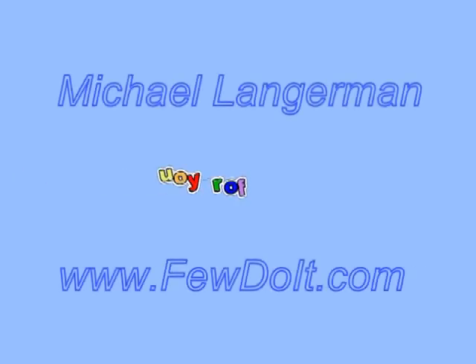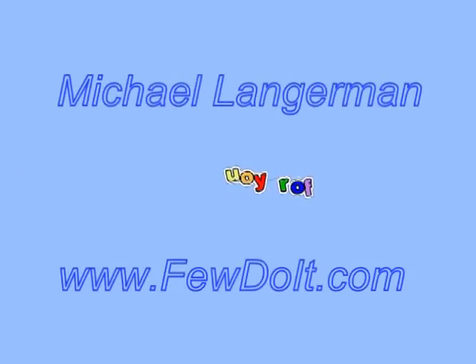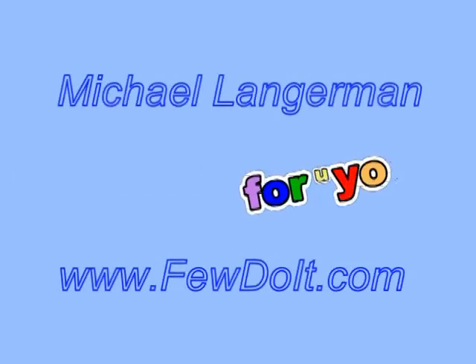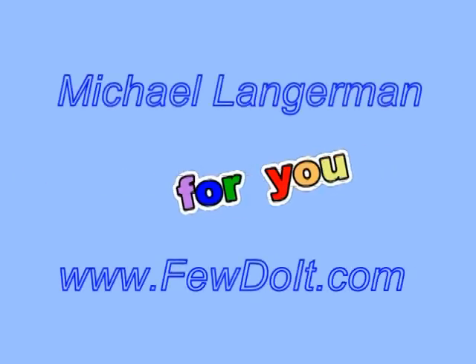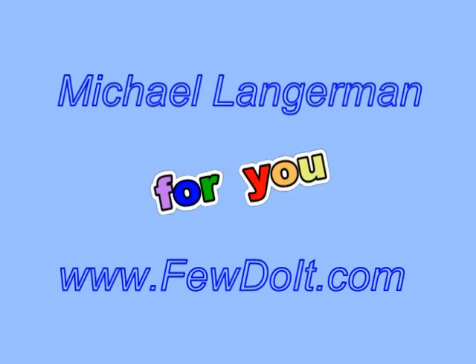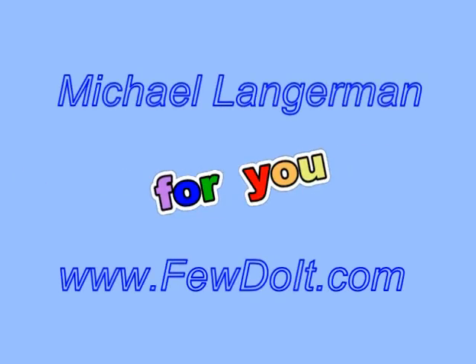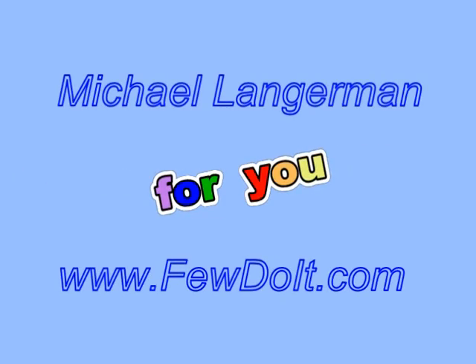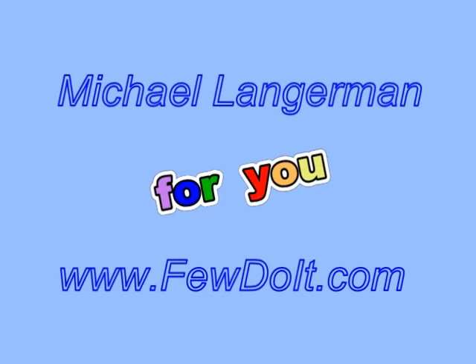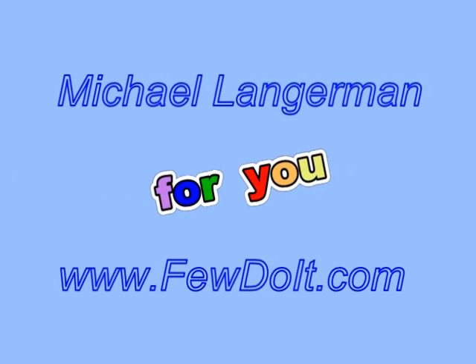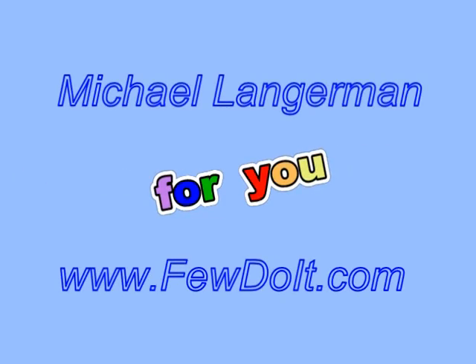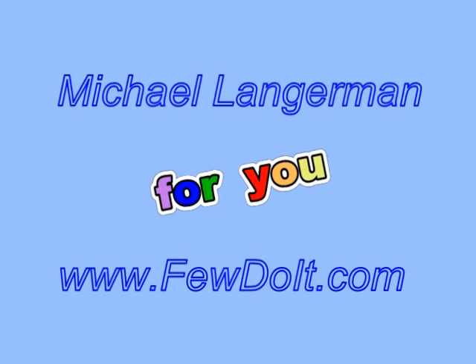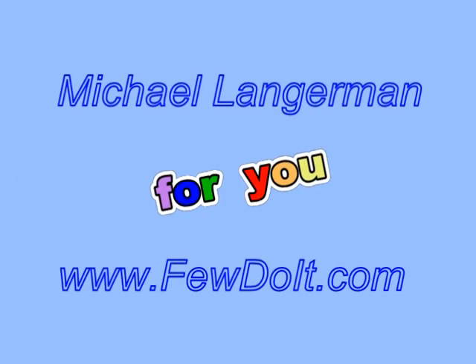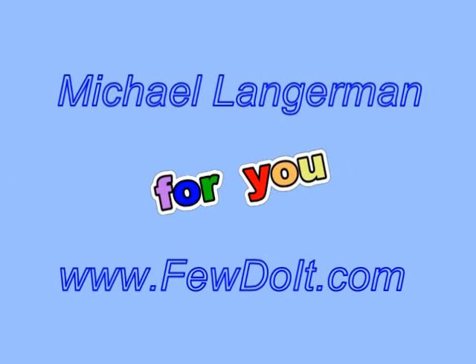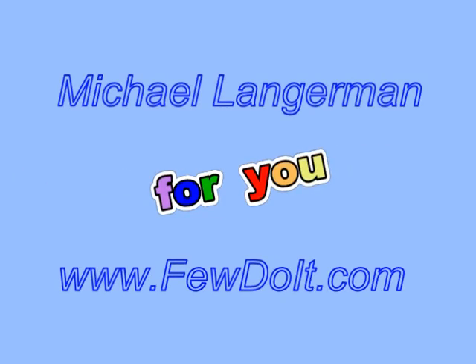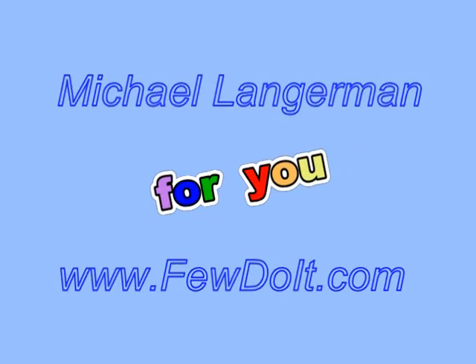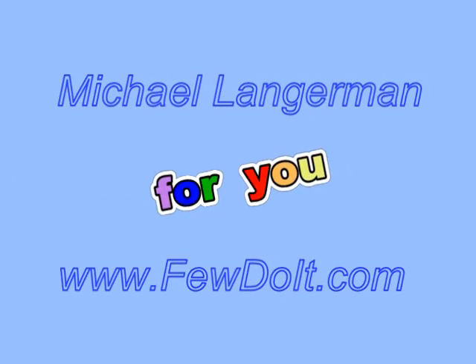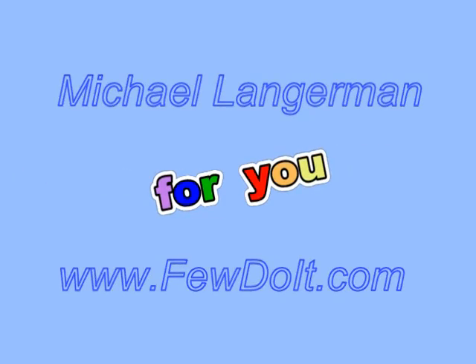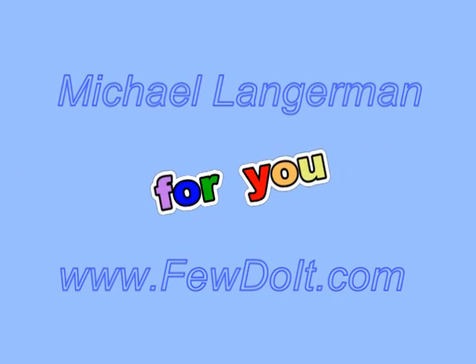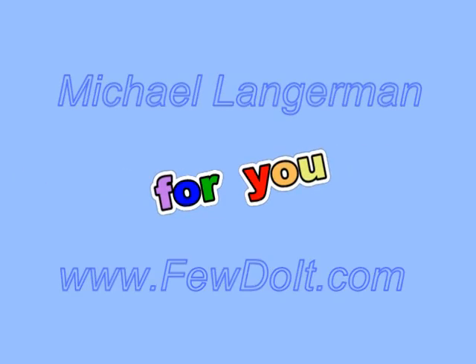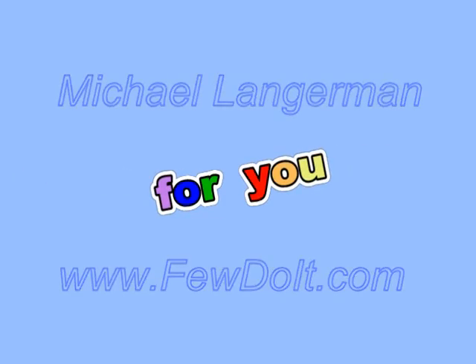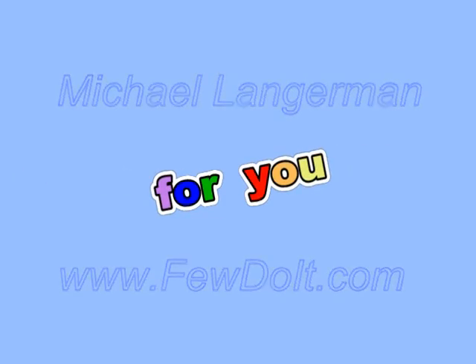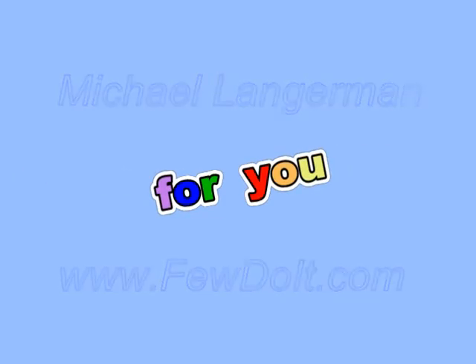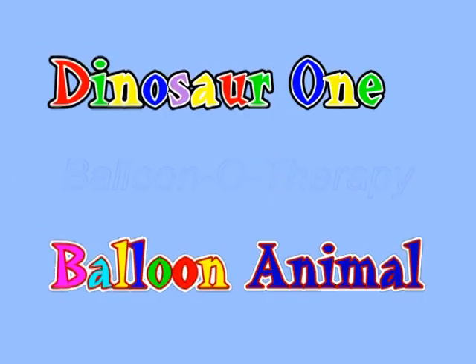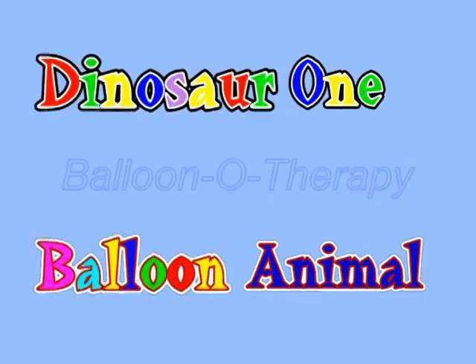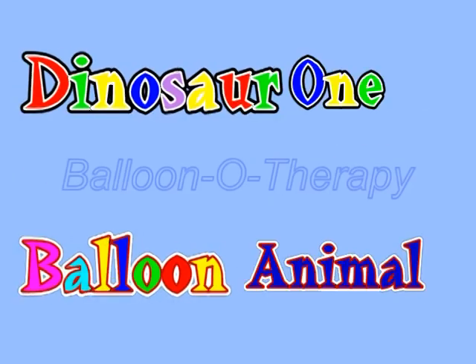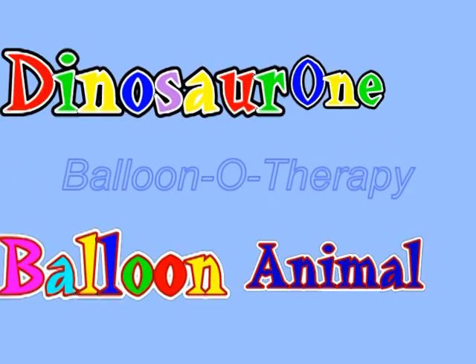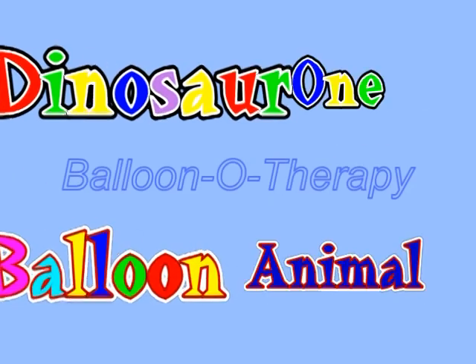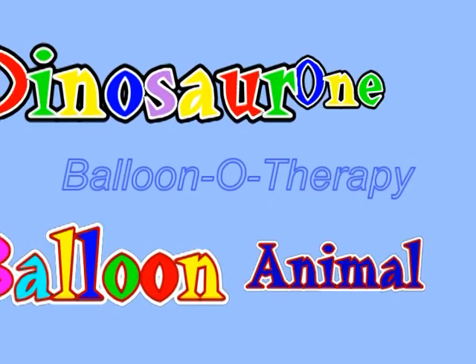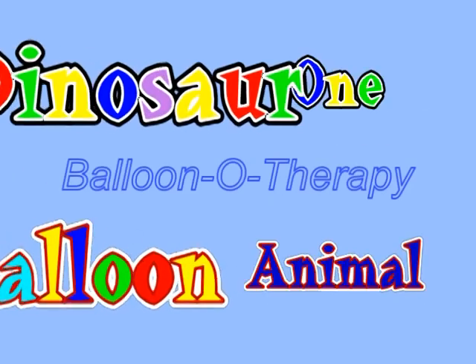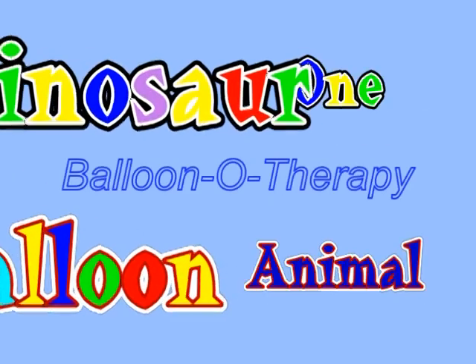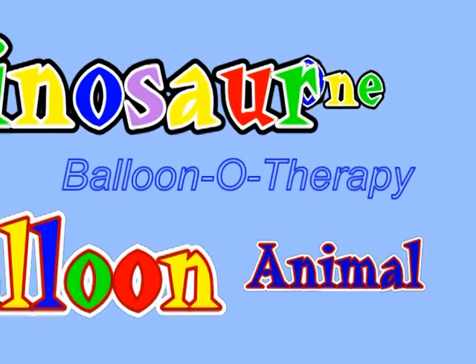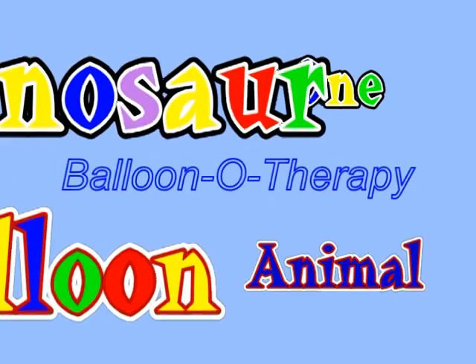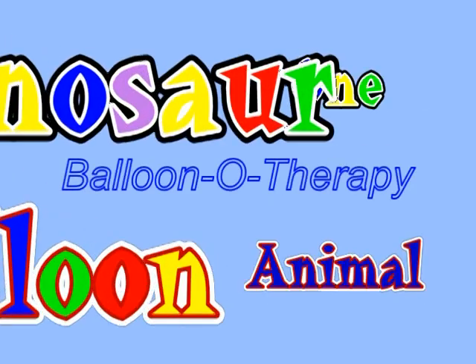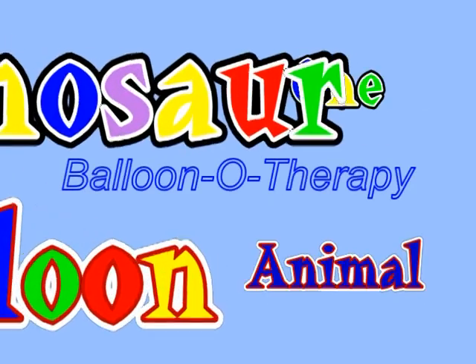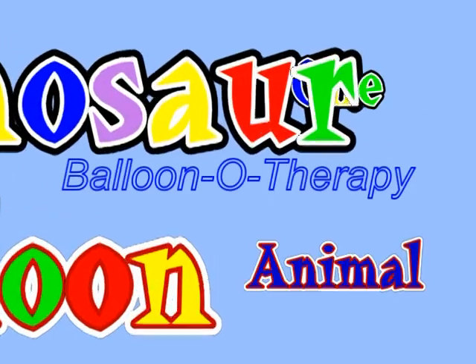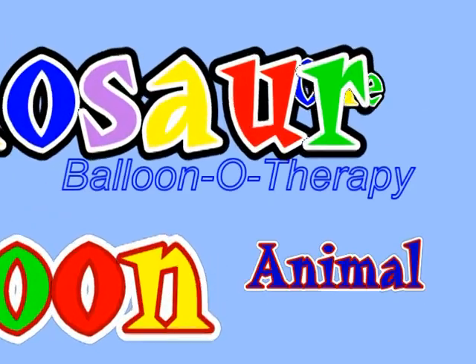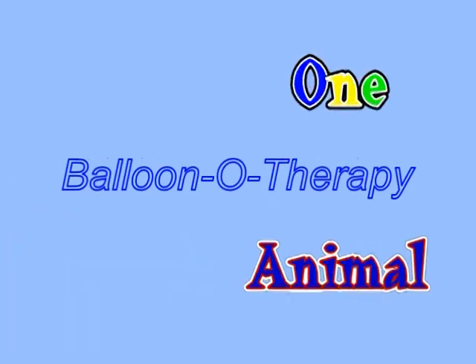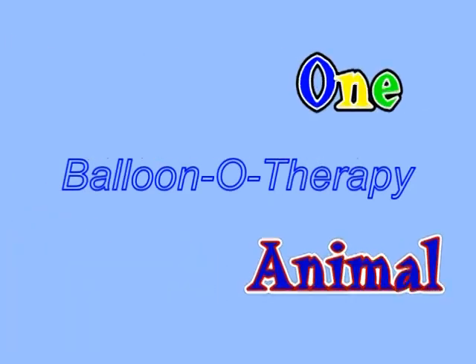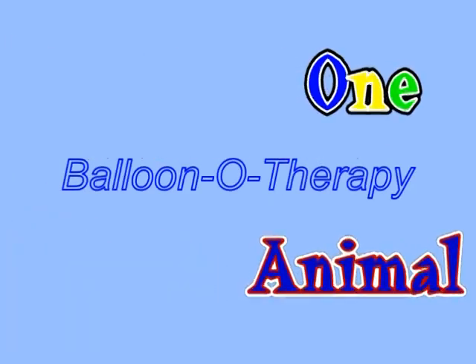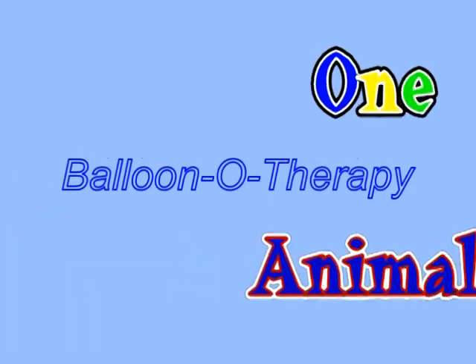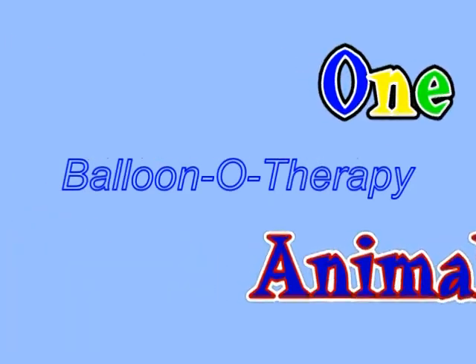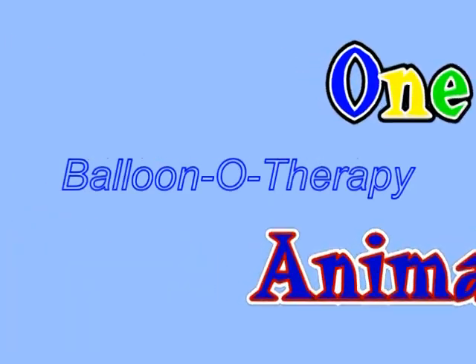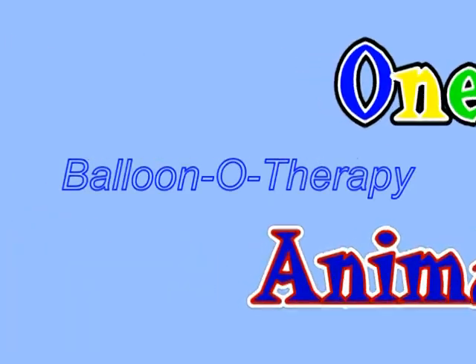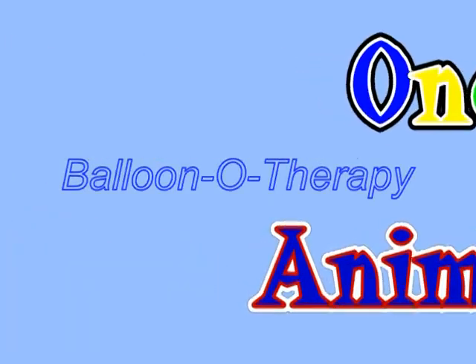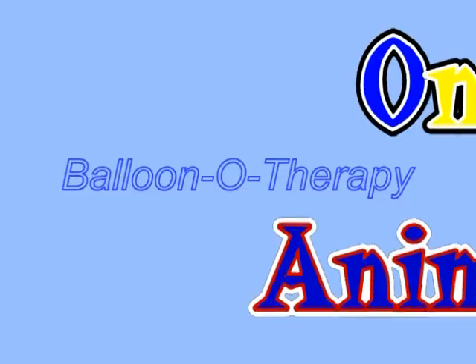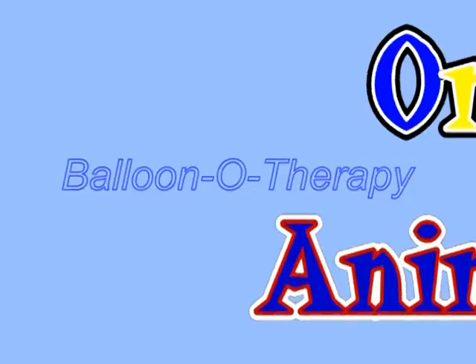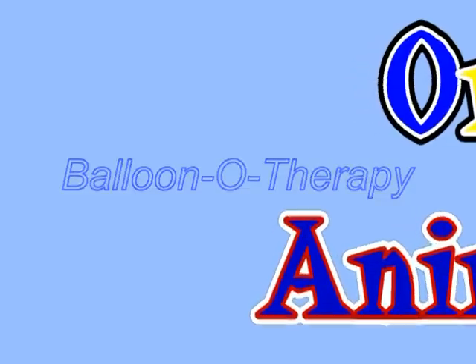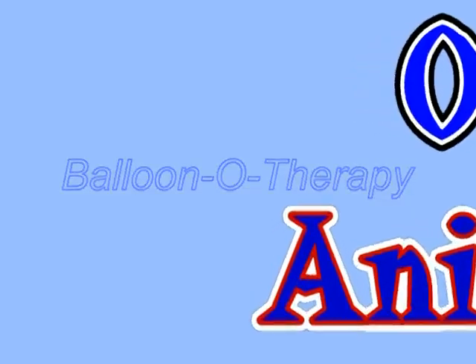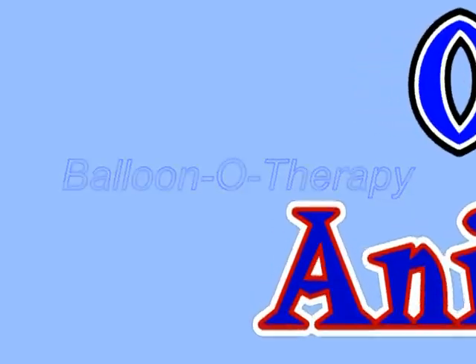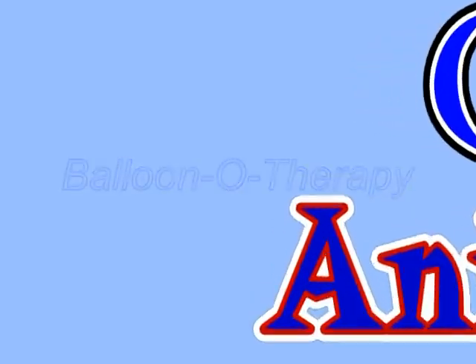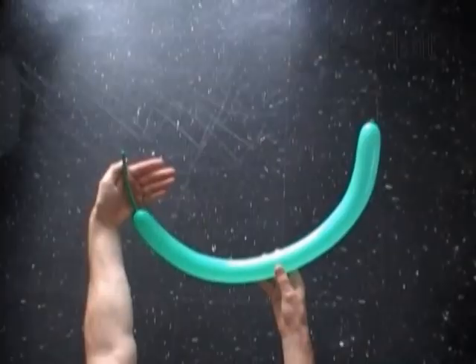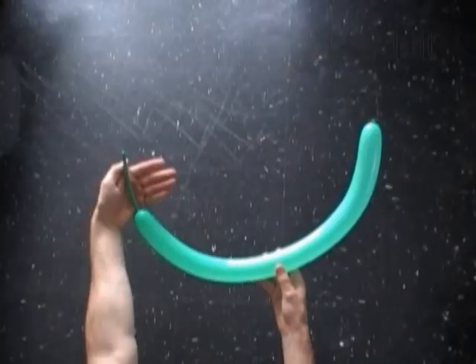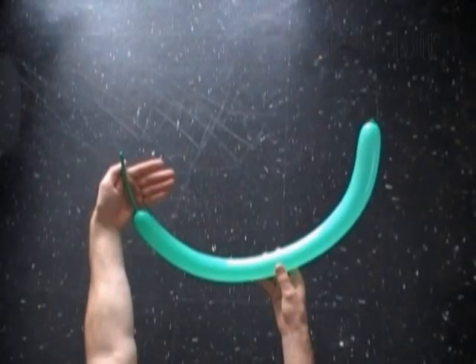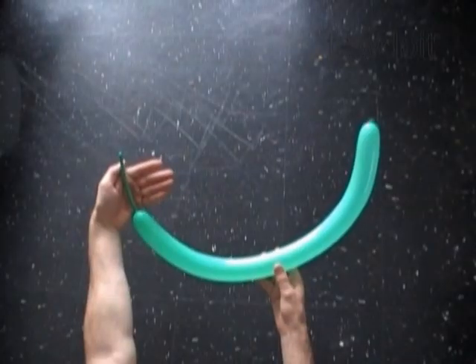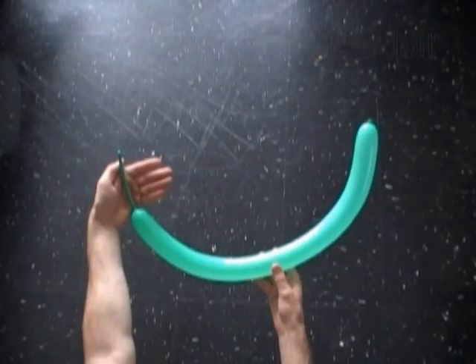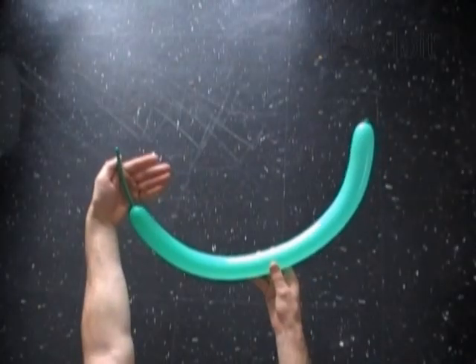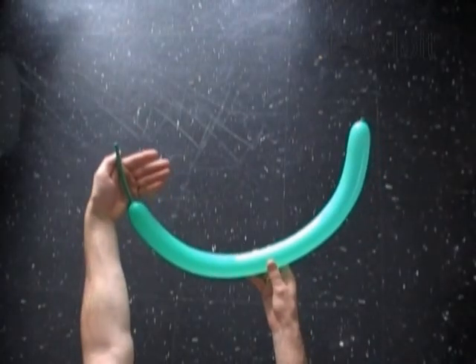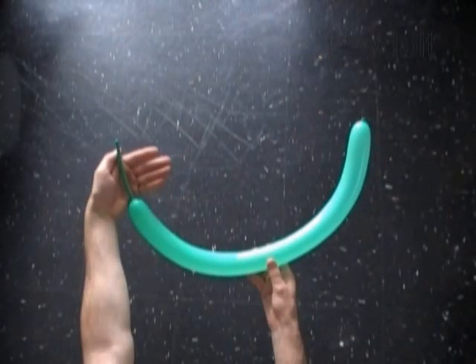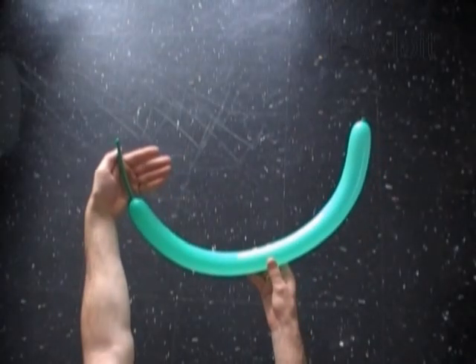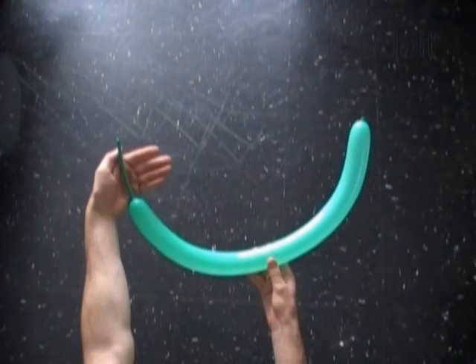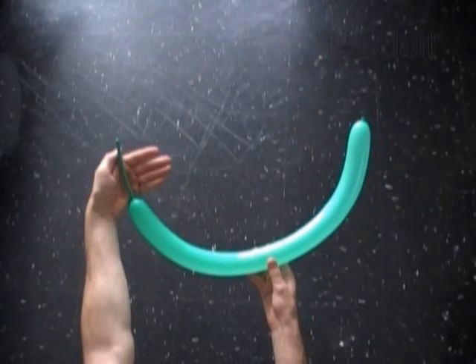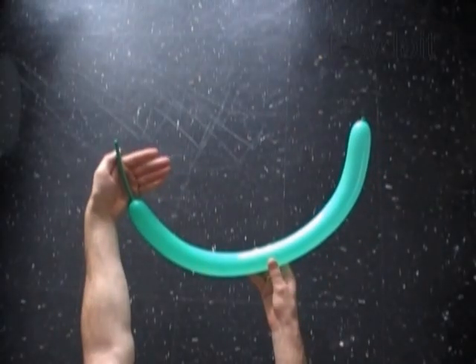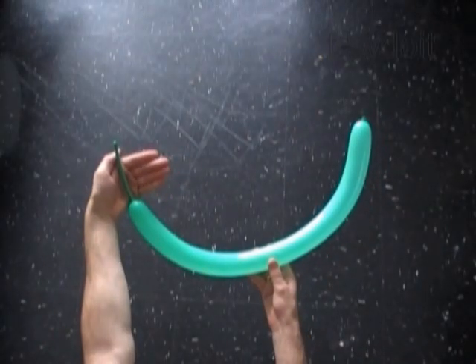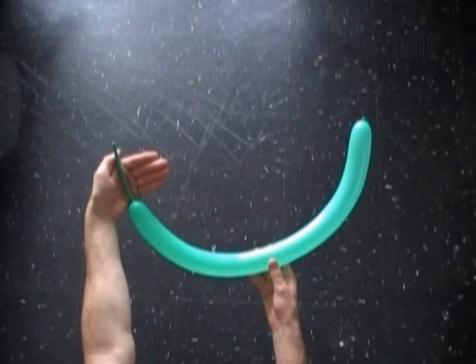Hello everybody. Today we are going to make a simple balloon dinosaur. You can use any color balloon to make a dinosaur.